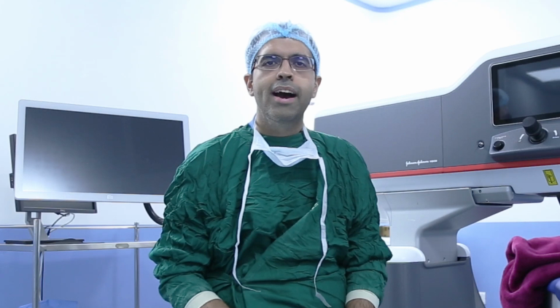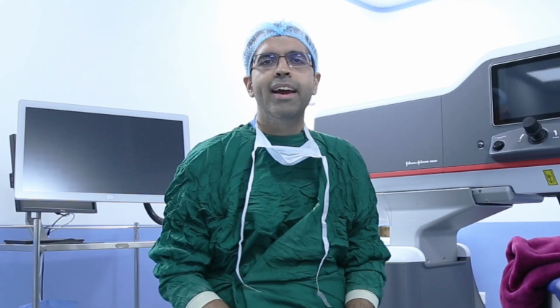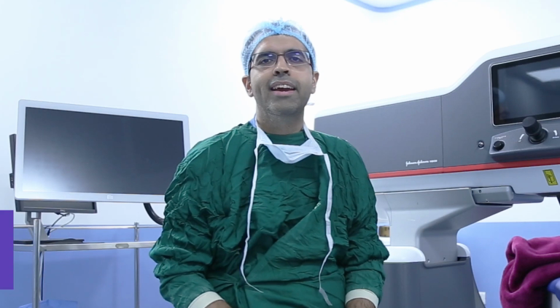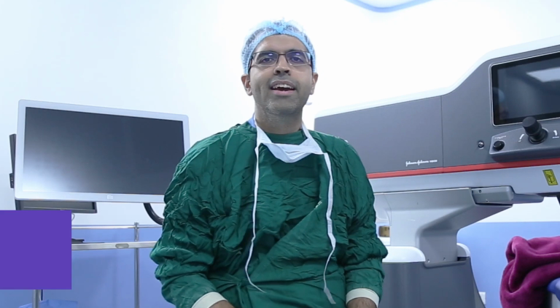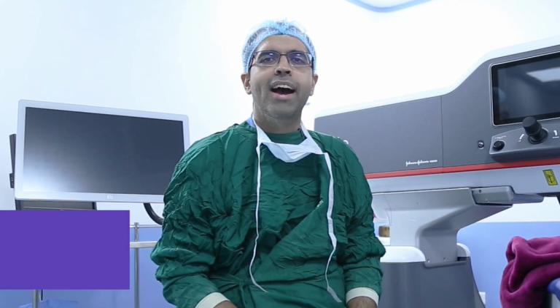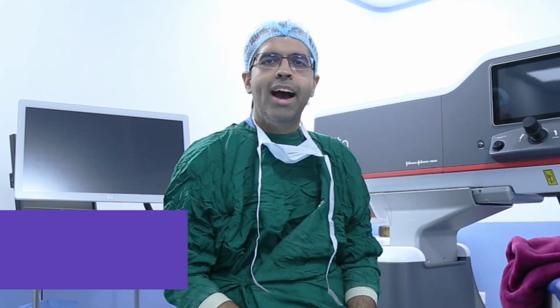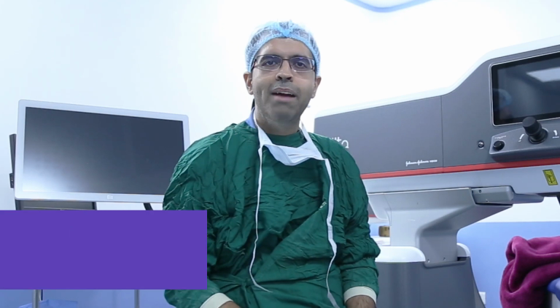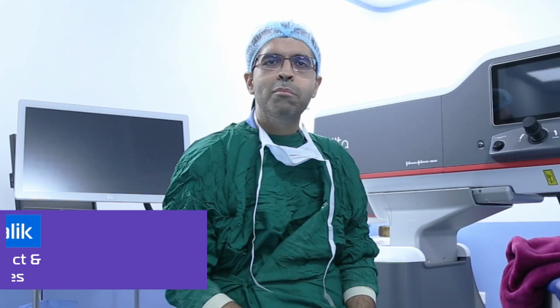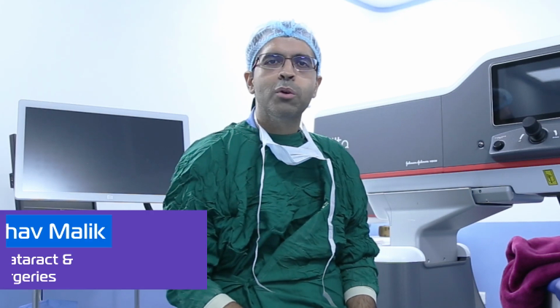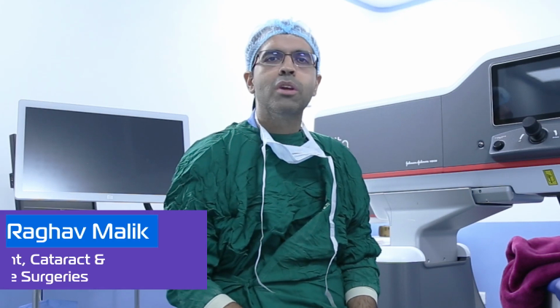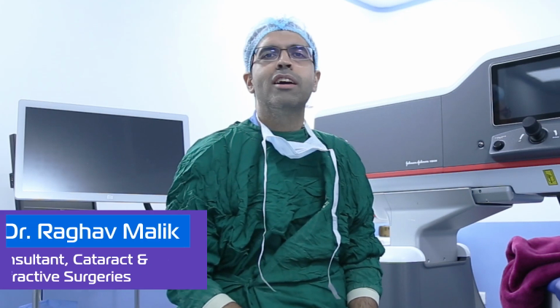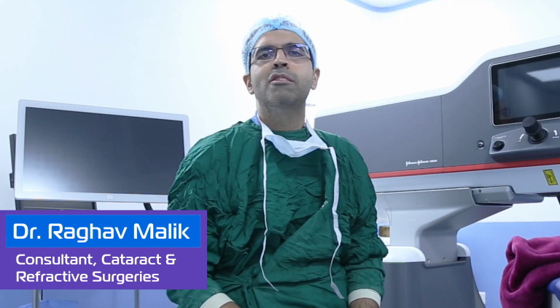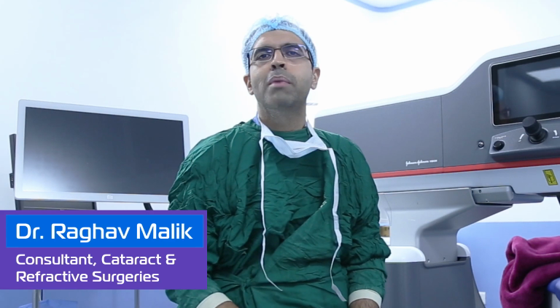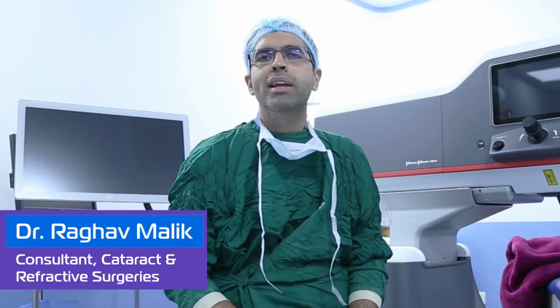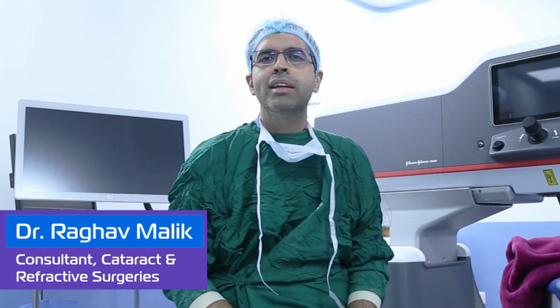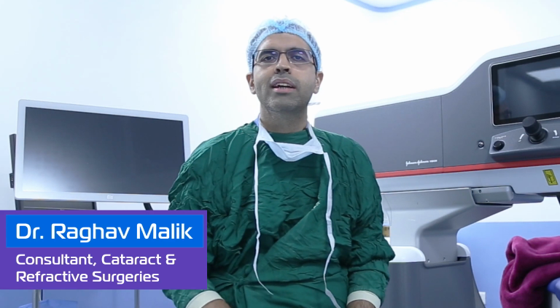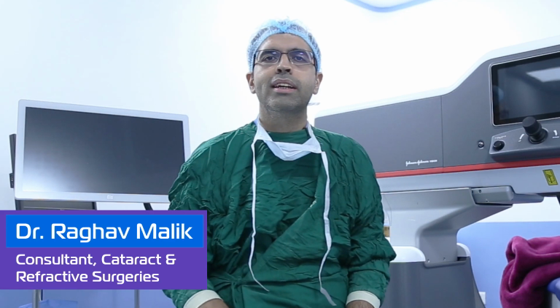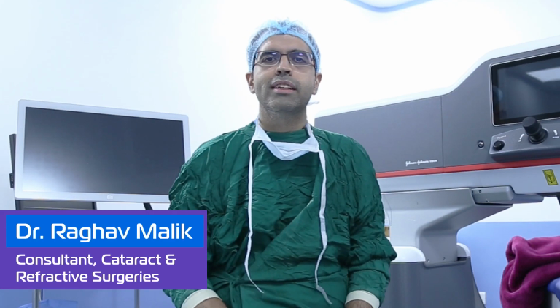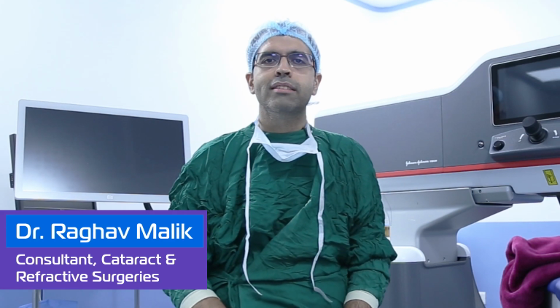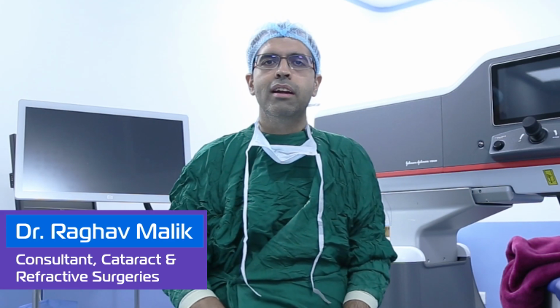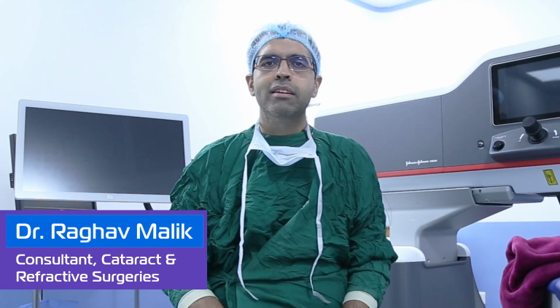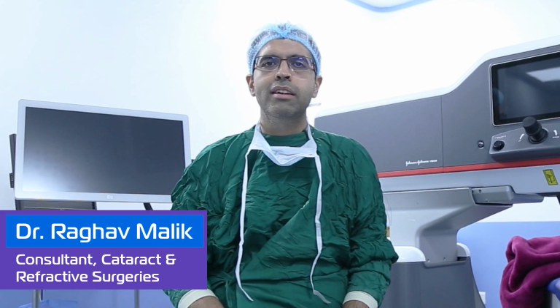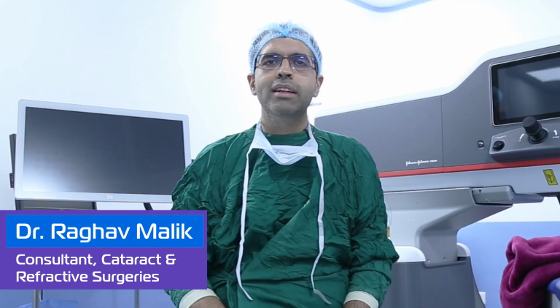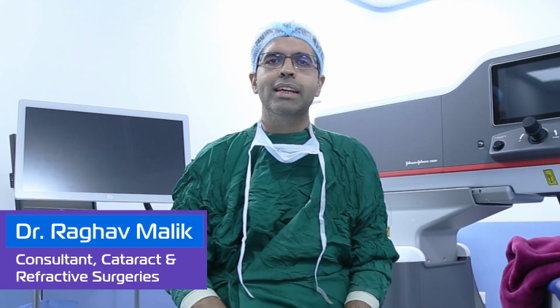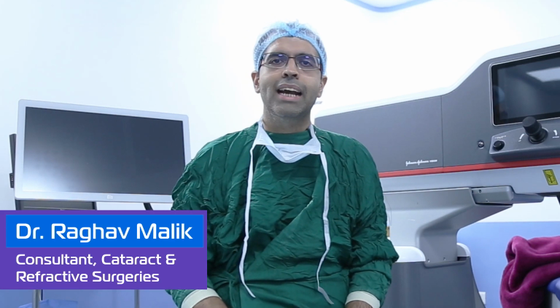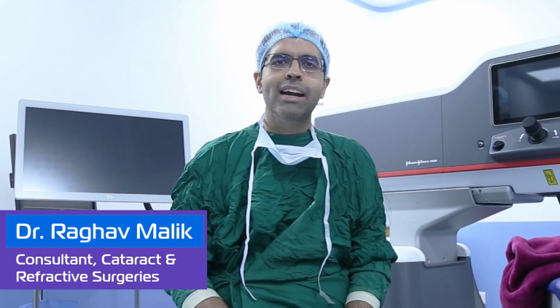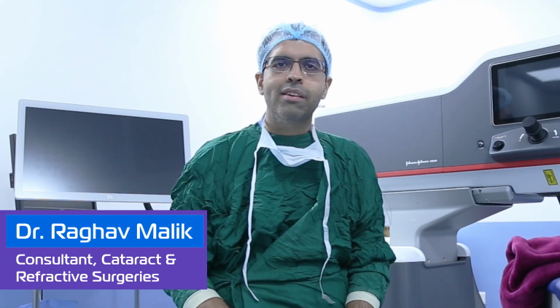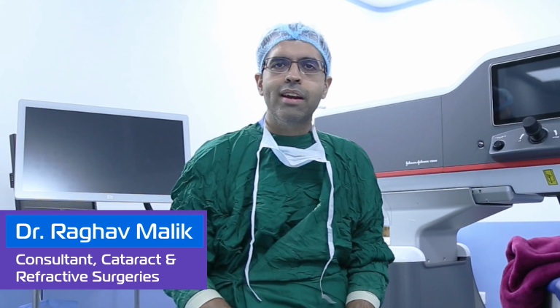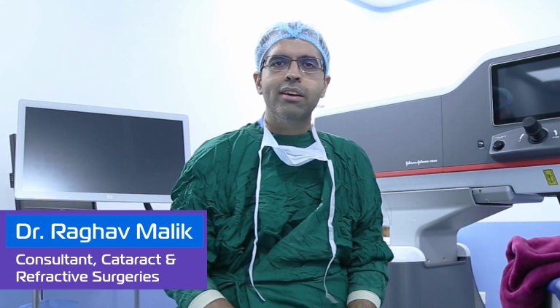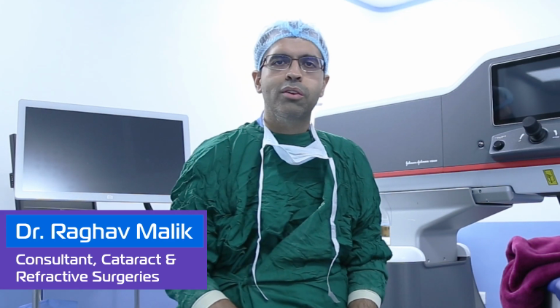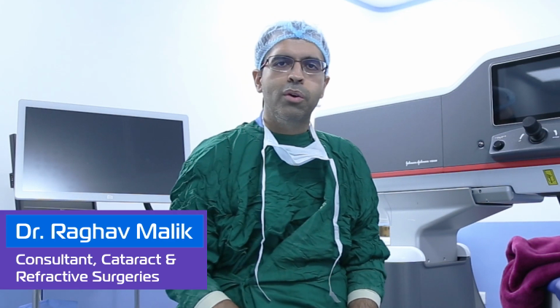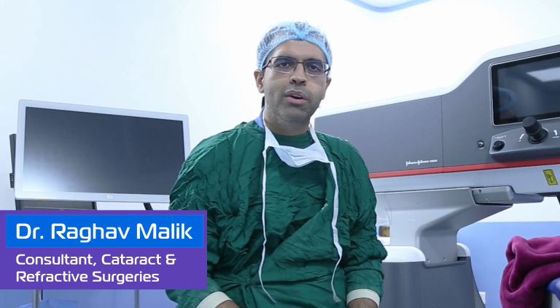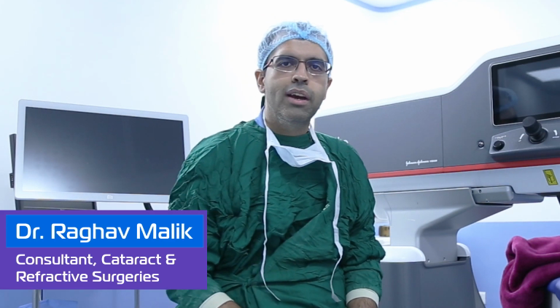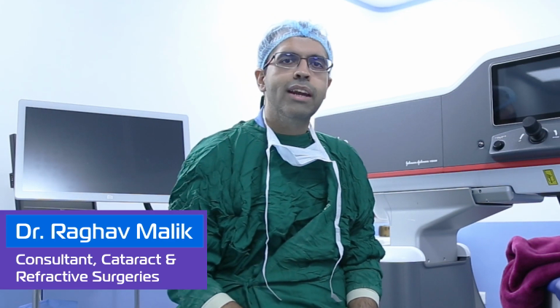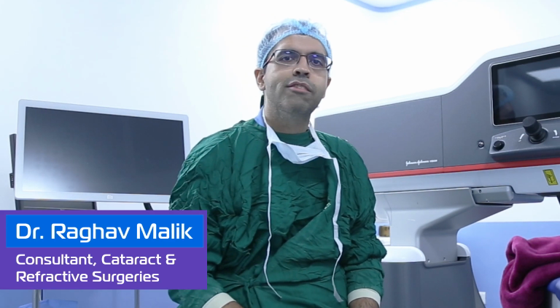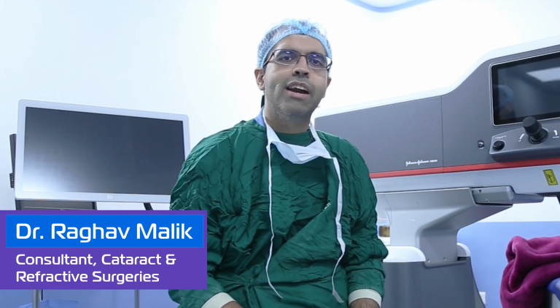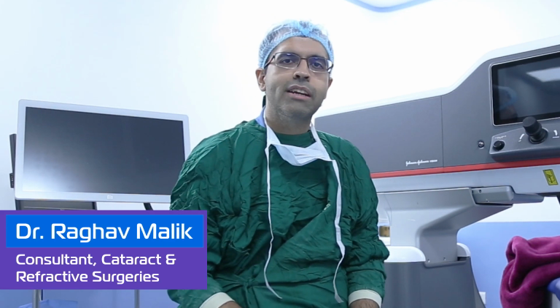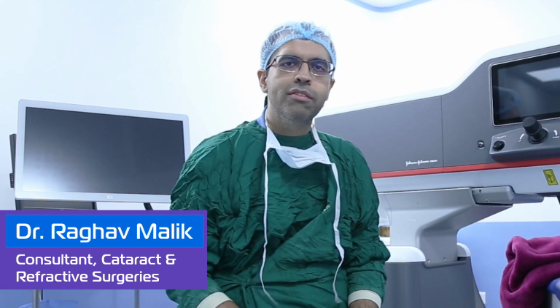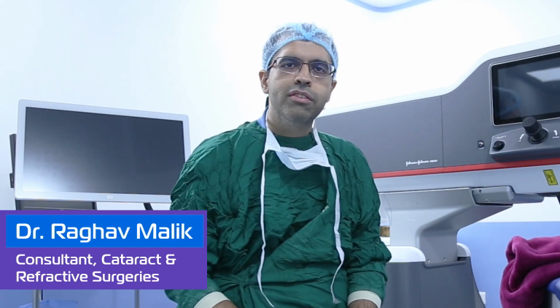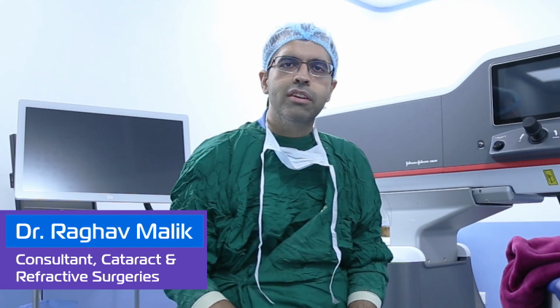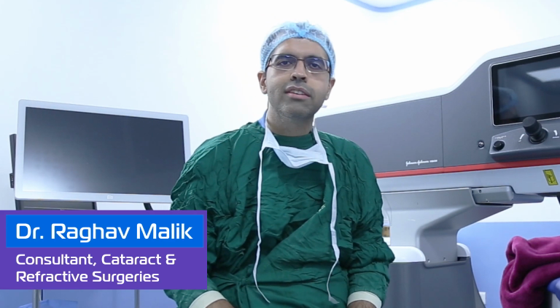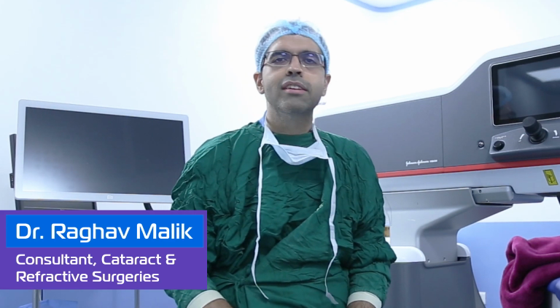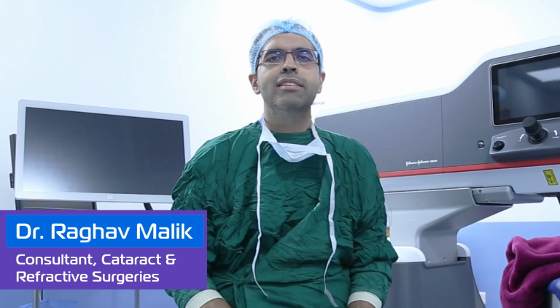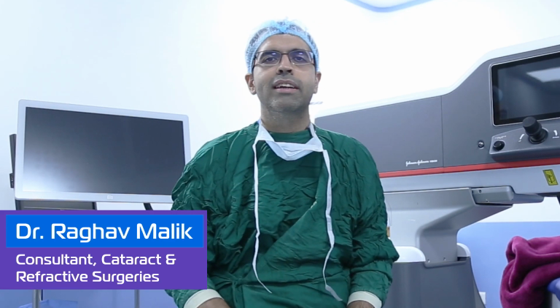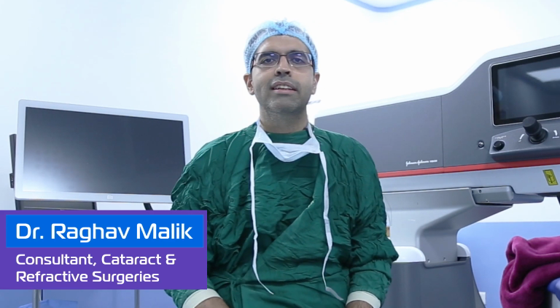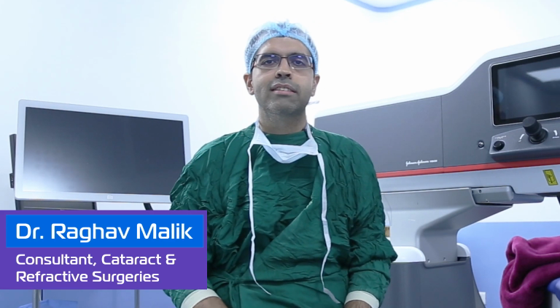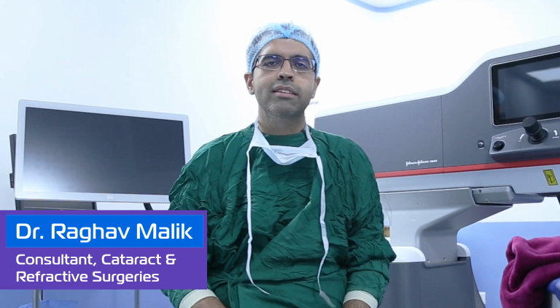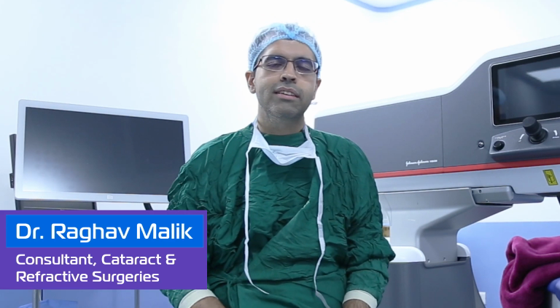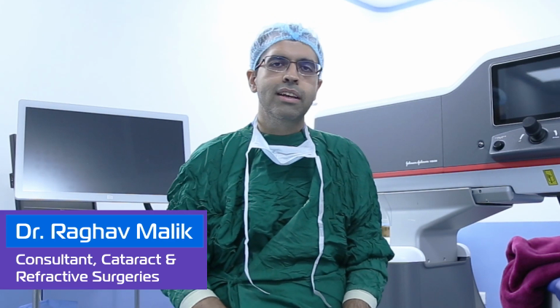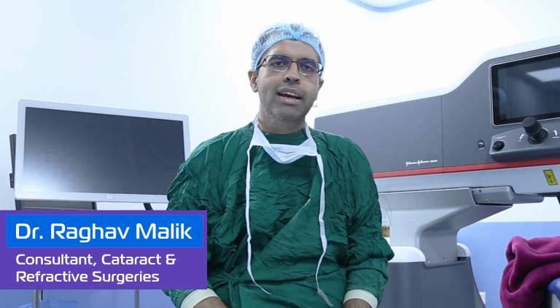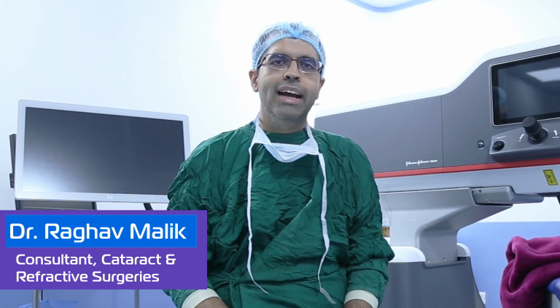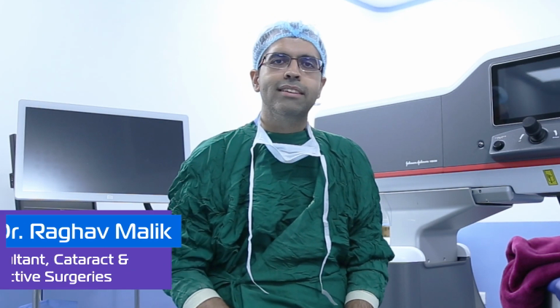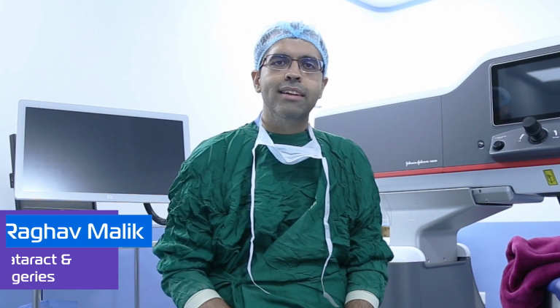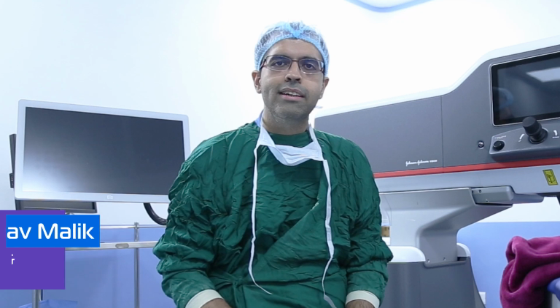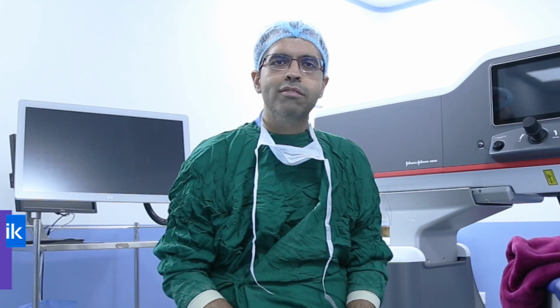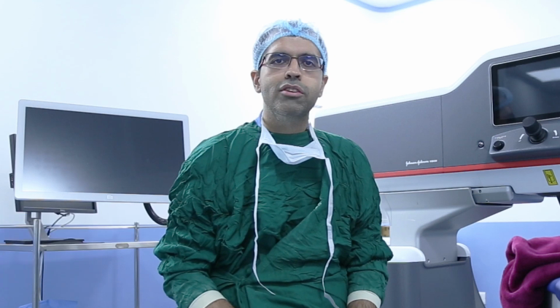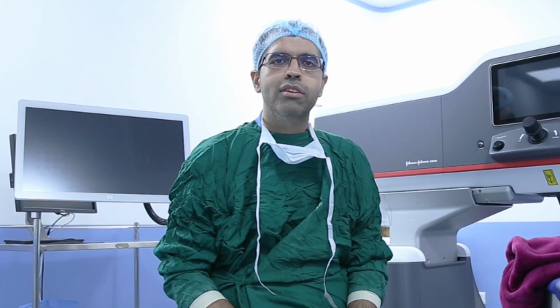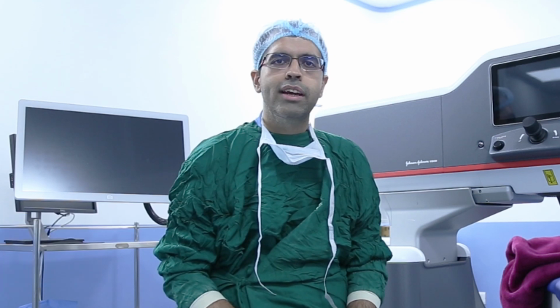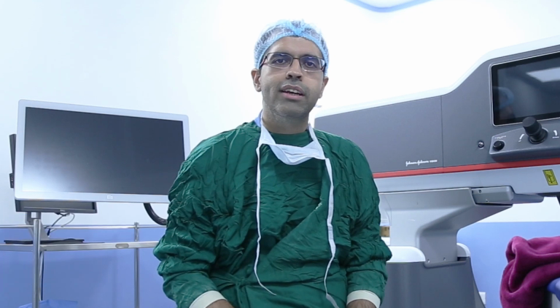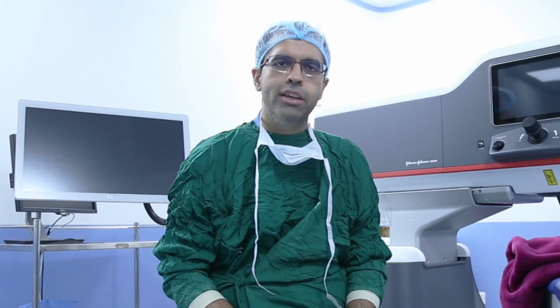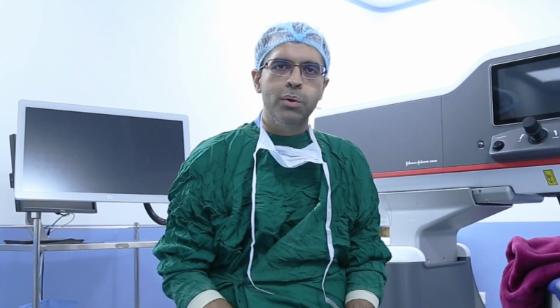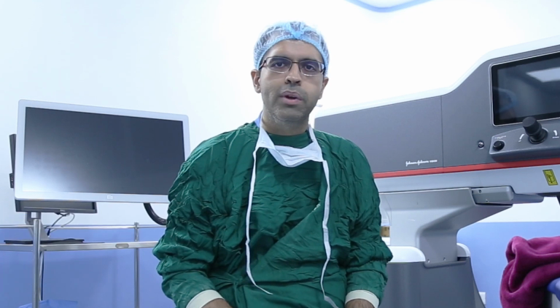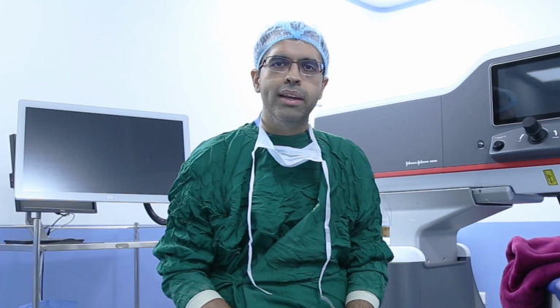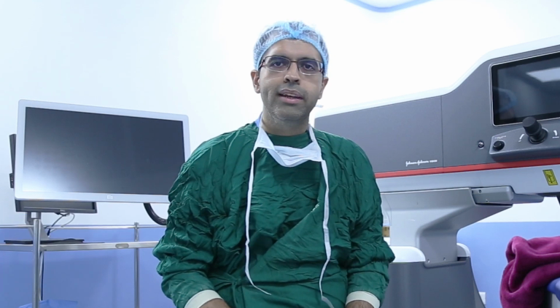Hi, I am Dr. Agar Malik, Consultant, Cataract, Cornea and Refractive Surgical Sciences at Centre for Sight, New Delhi.